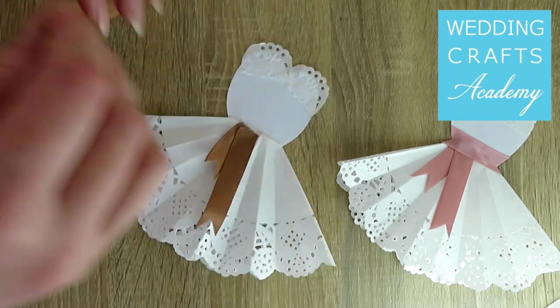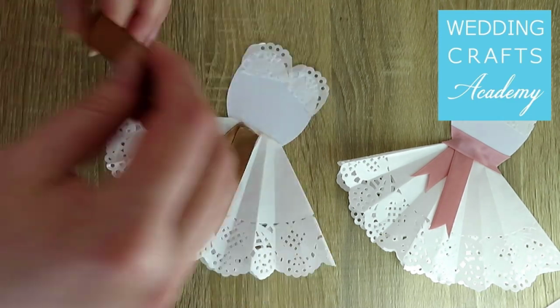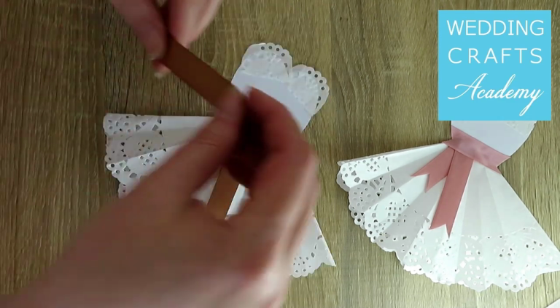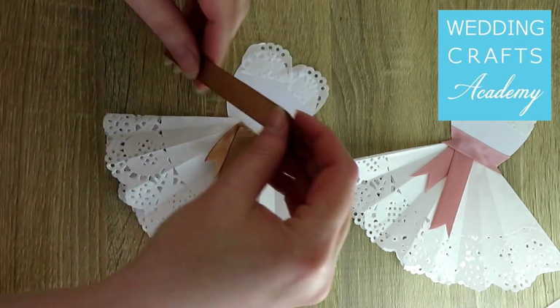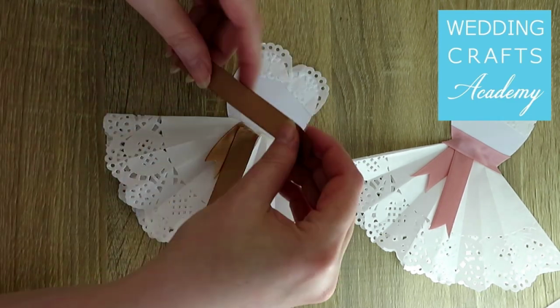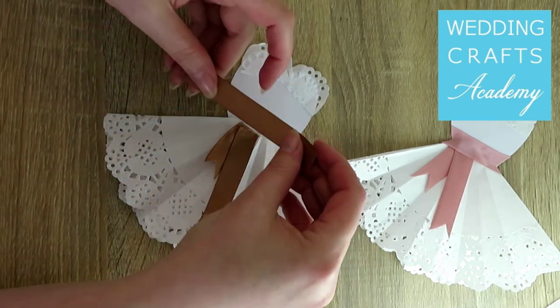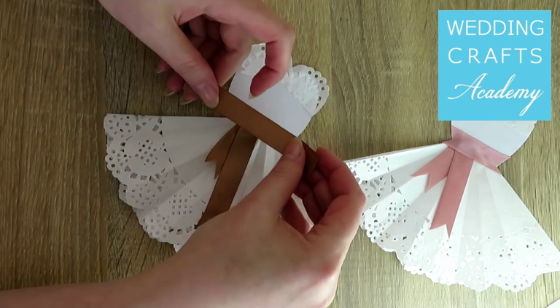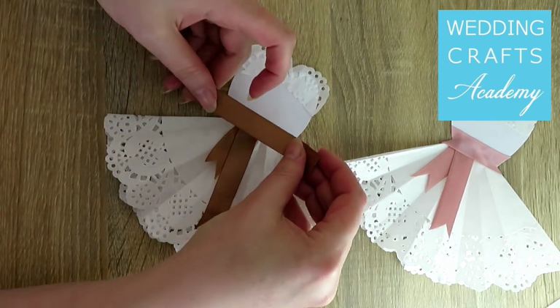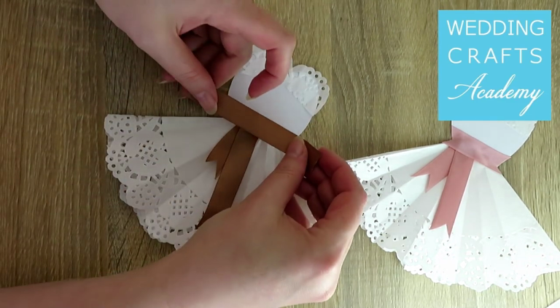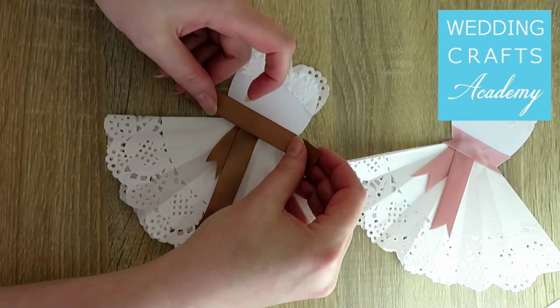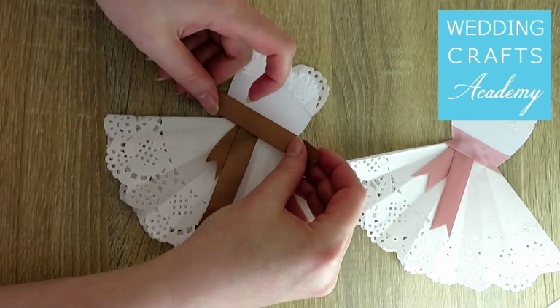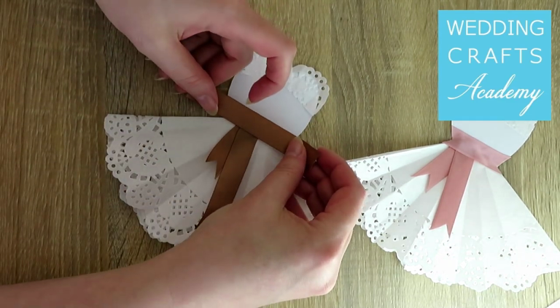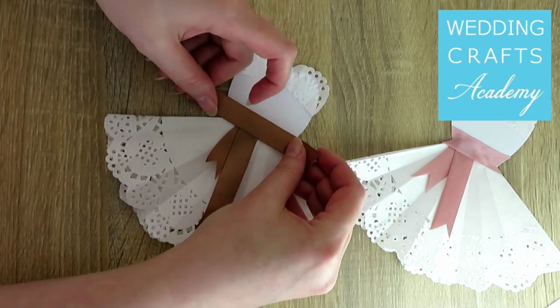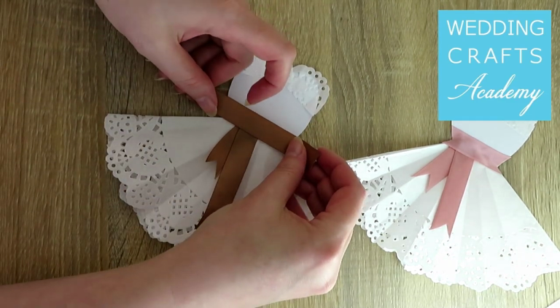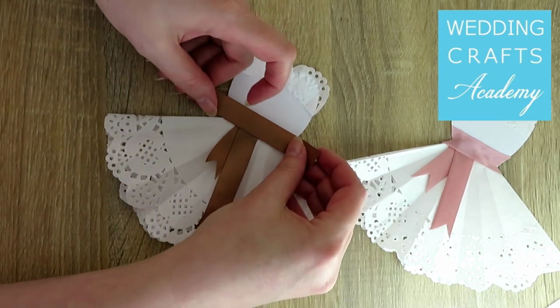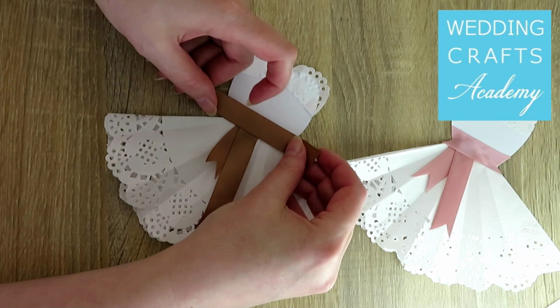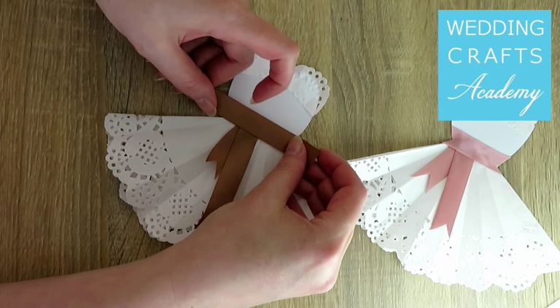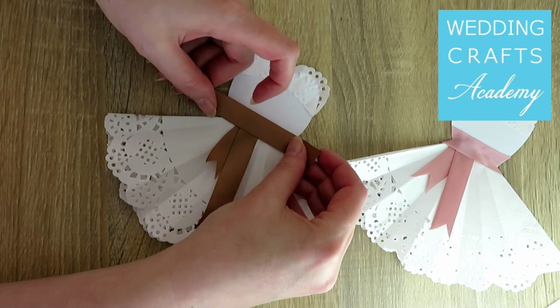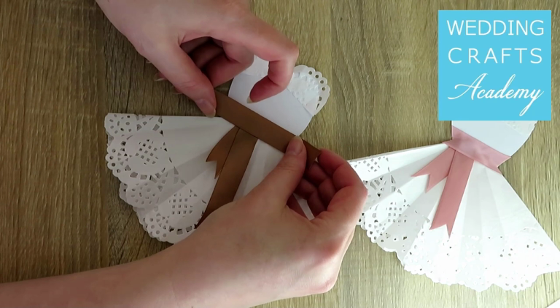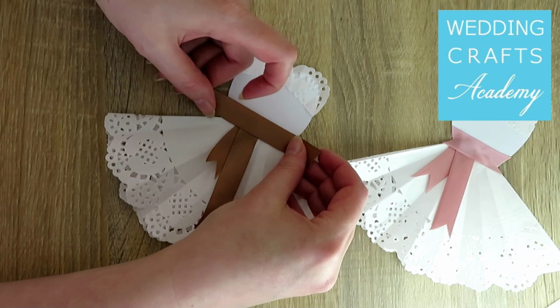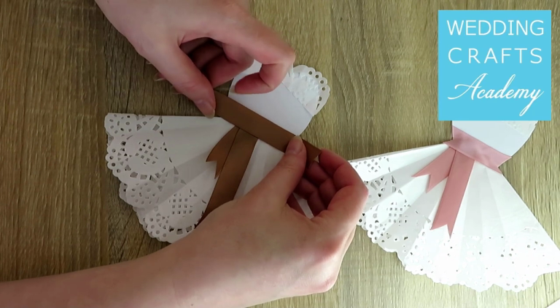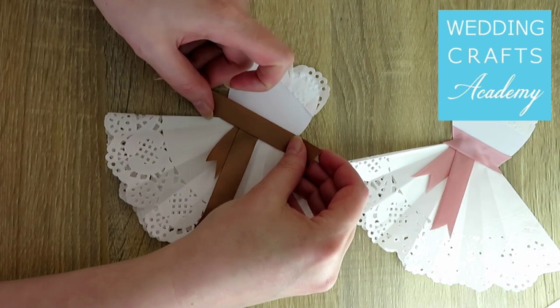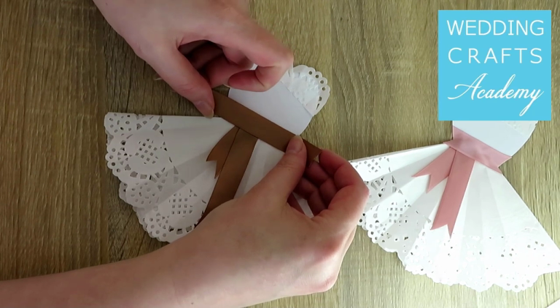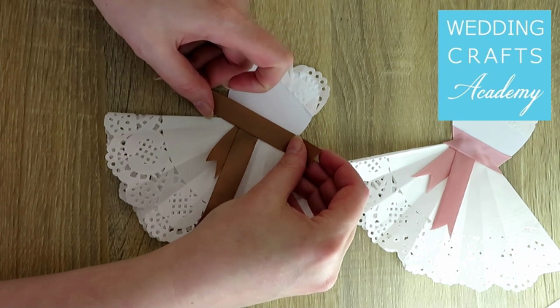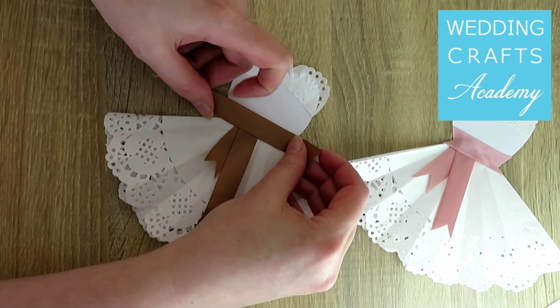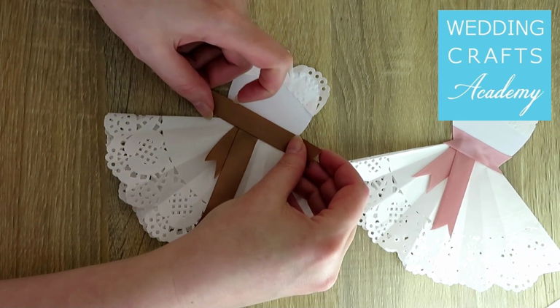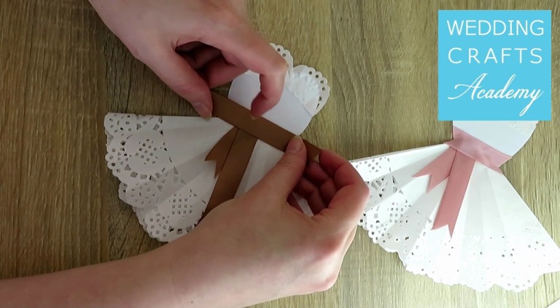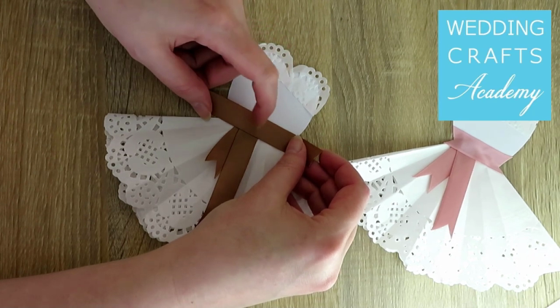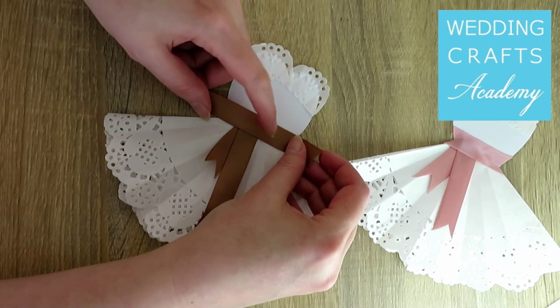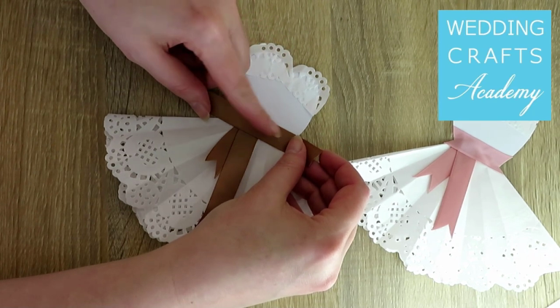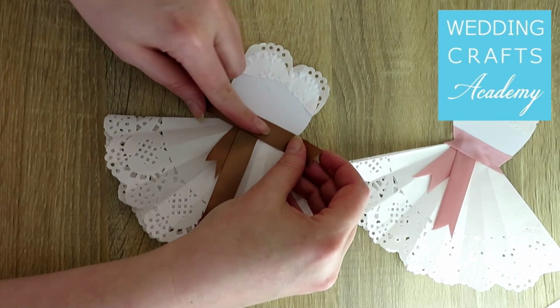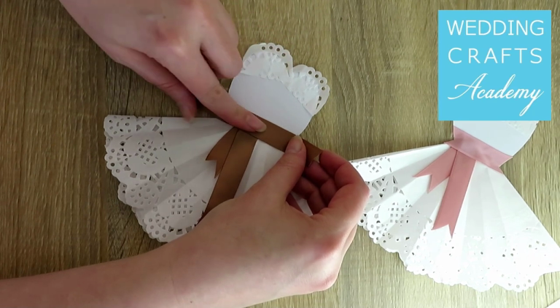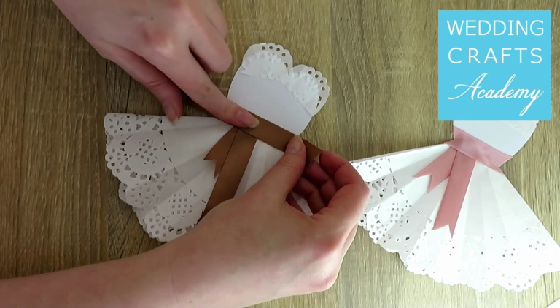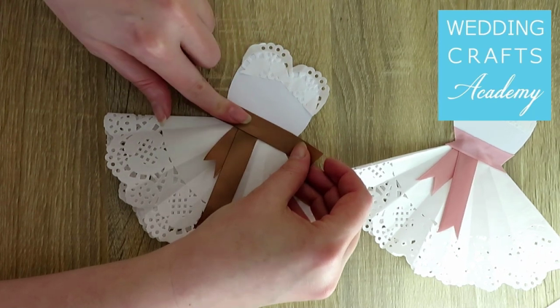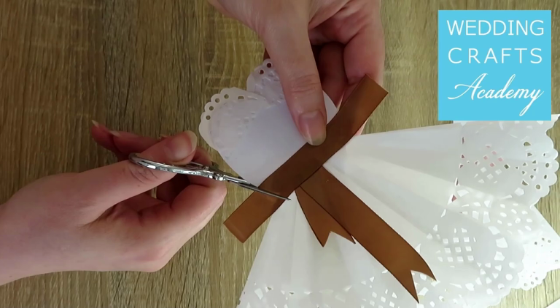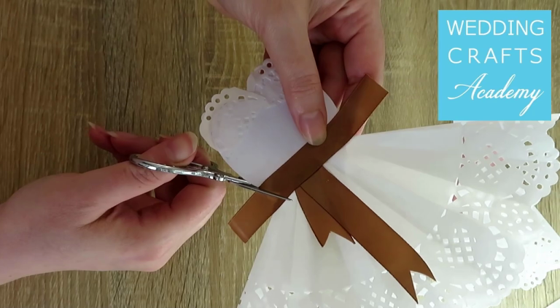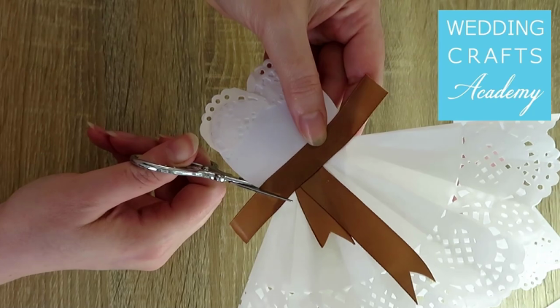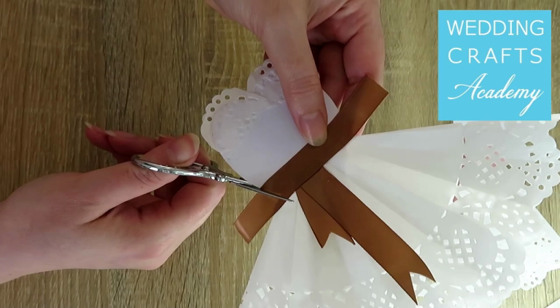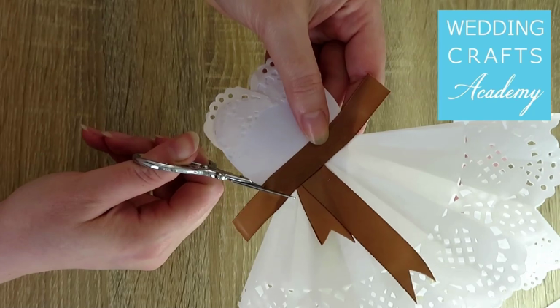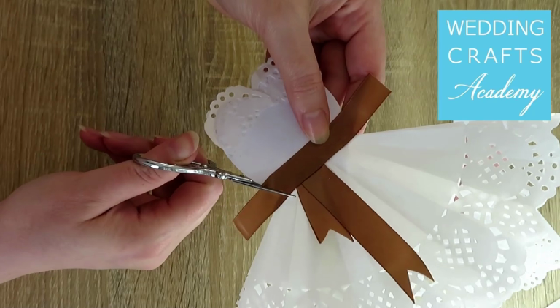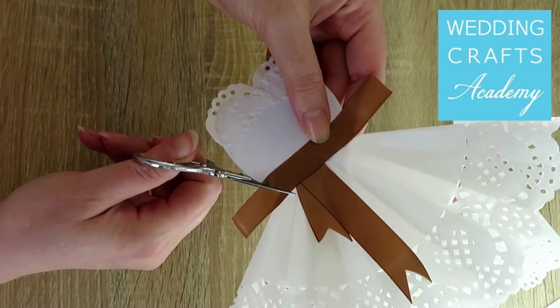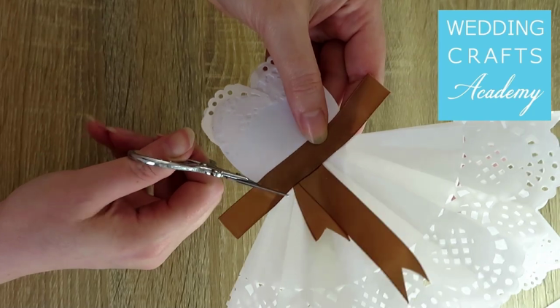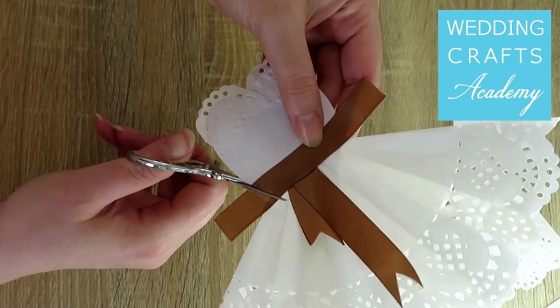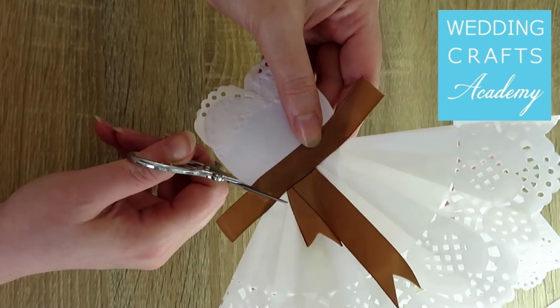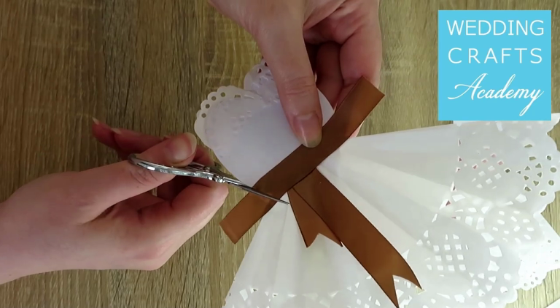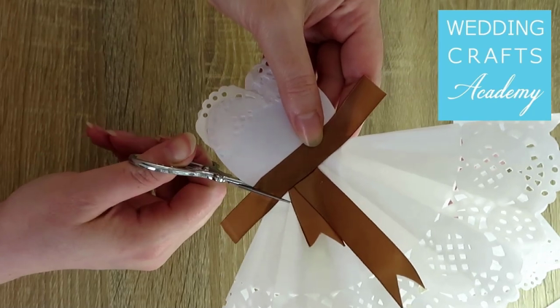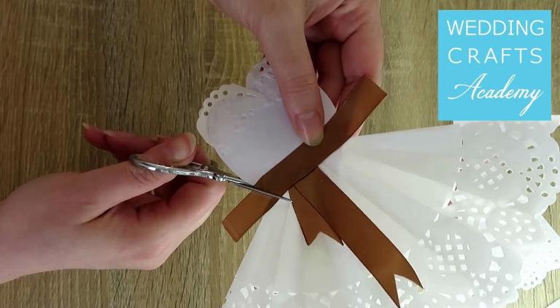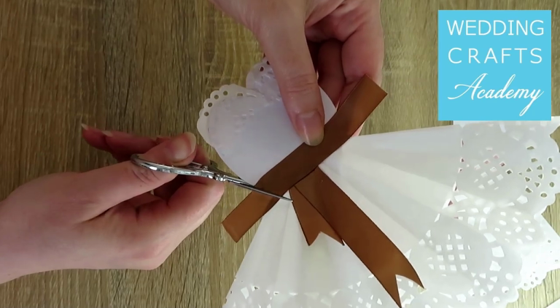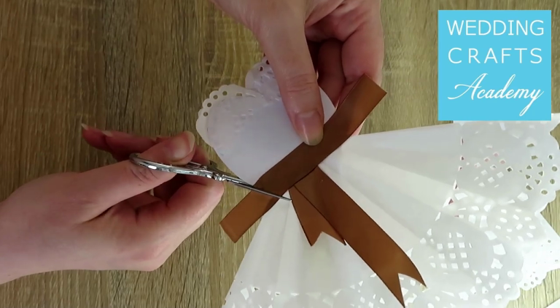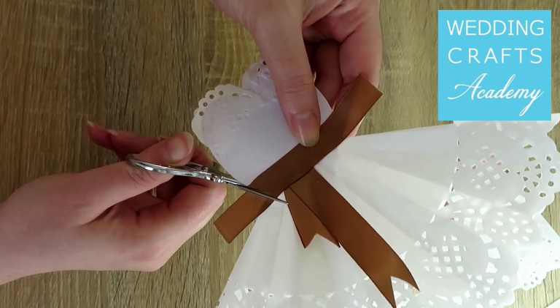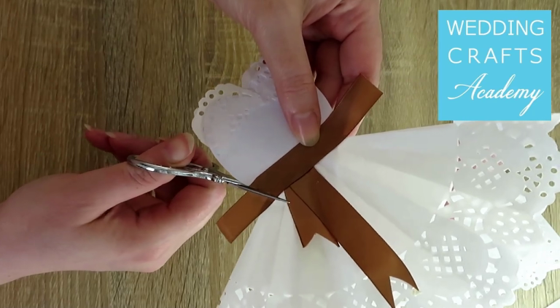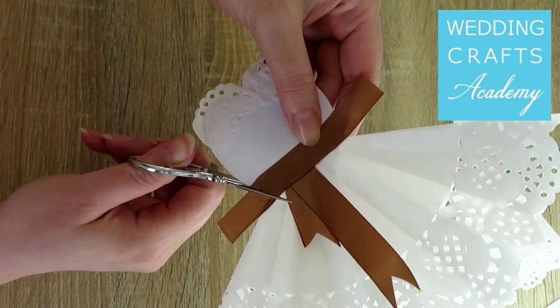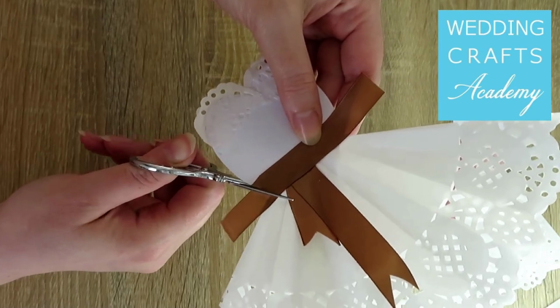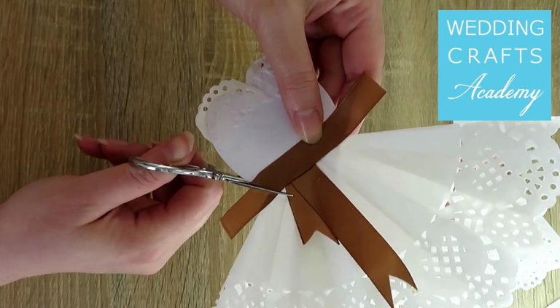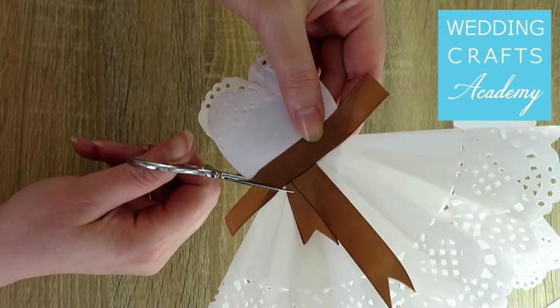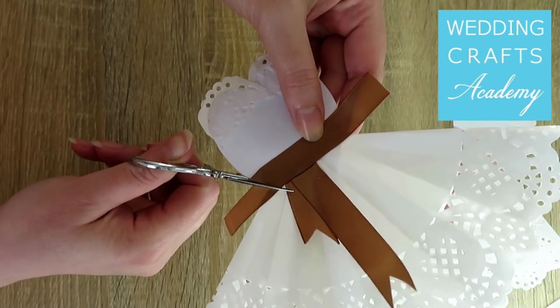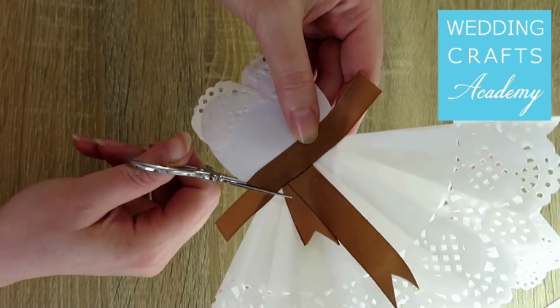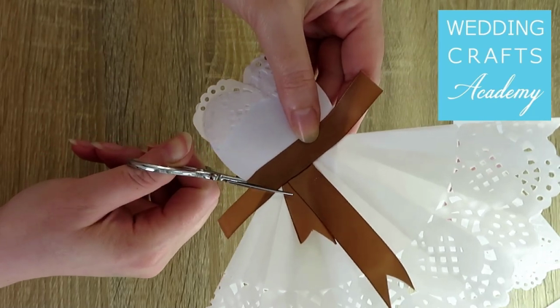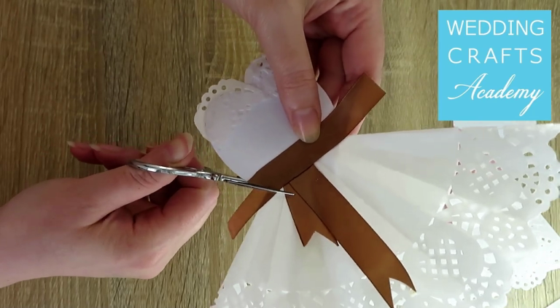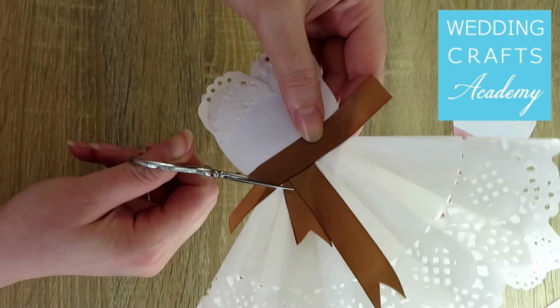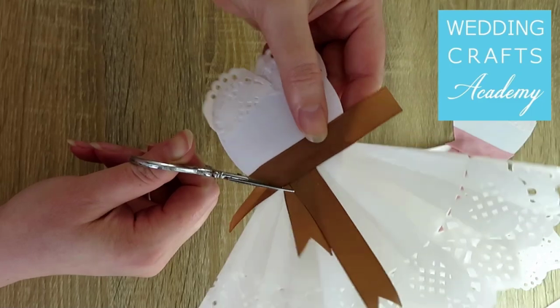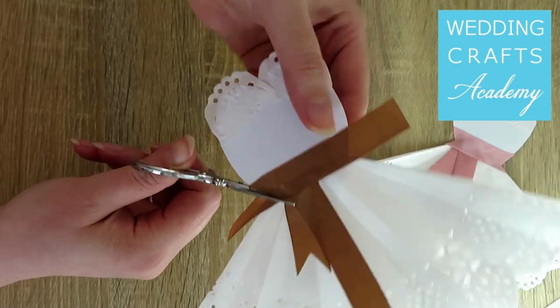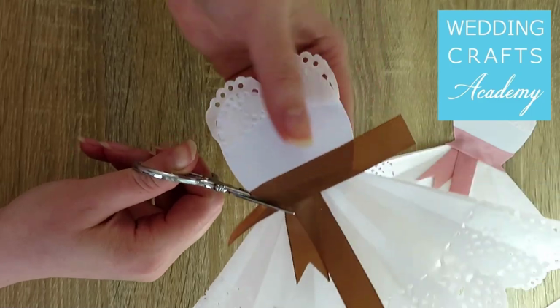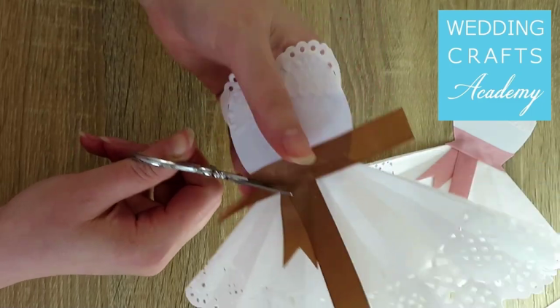And finally, we will glue on a ribbon sash to the middle of the dress. Trim the ribbon with scissors as needed.